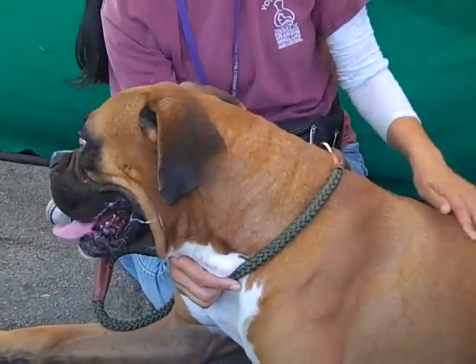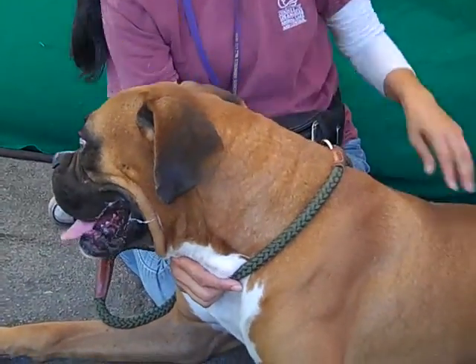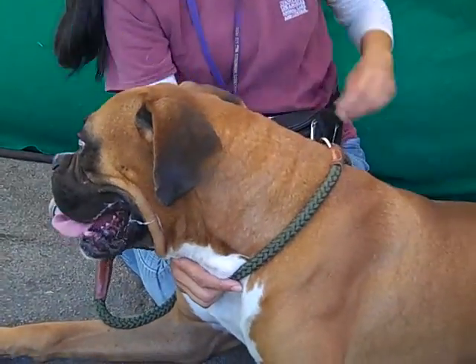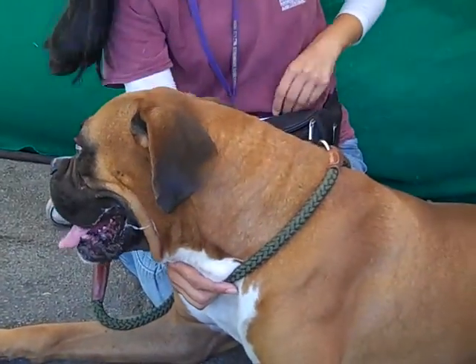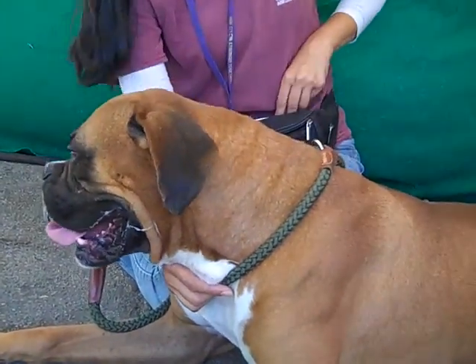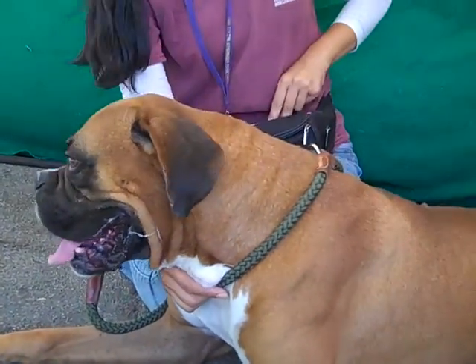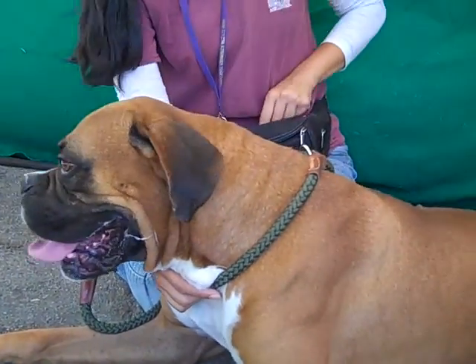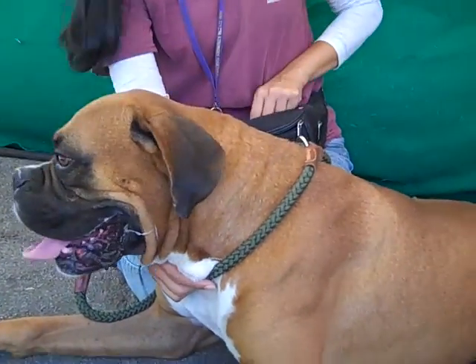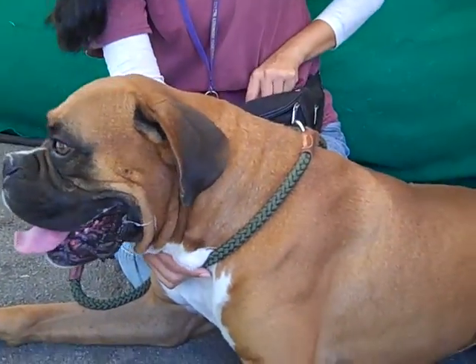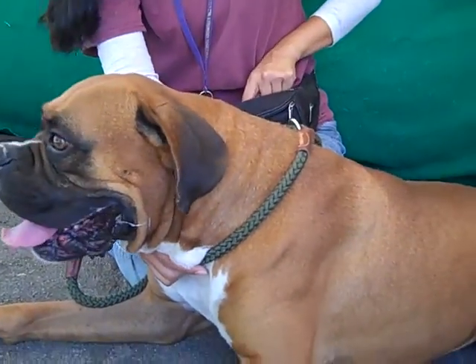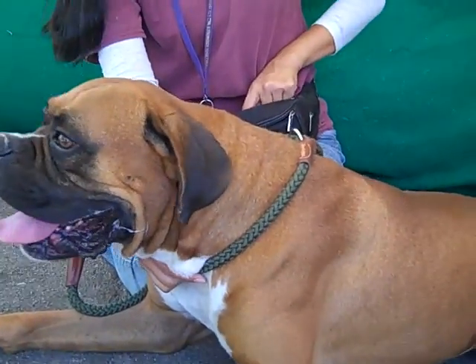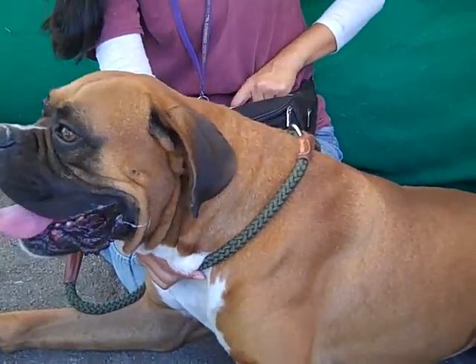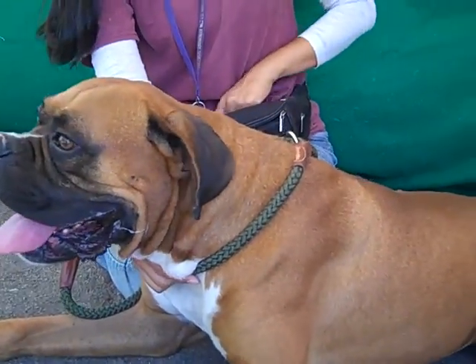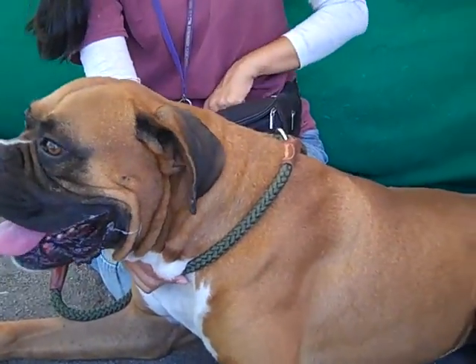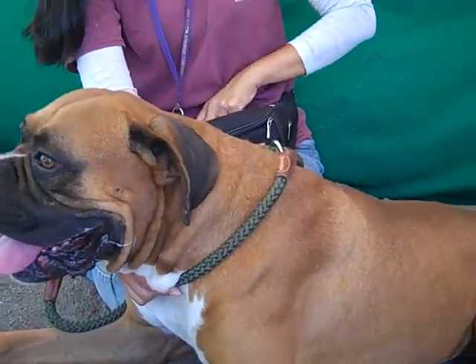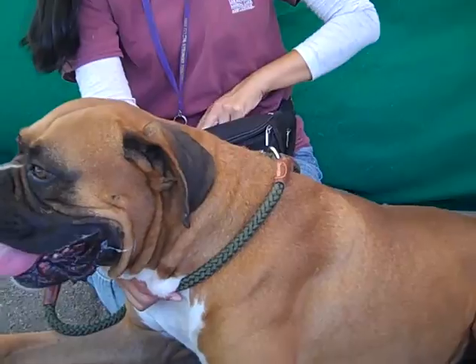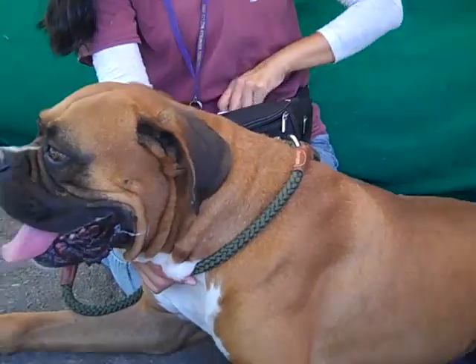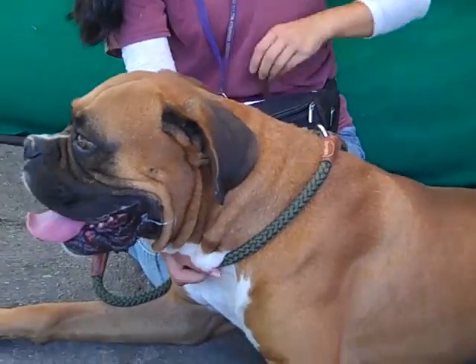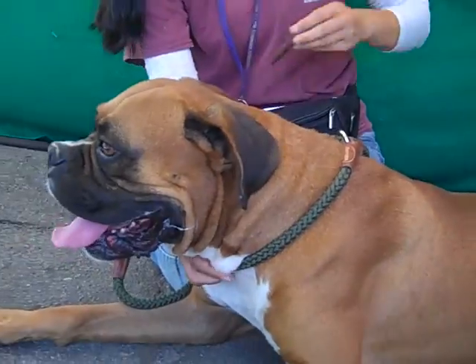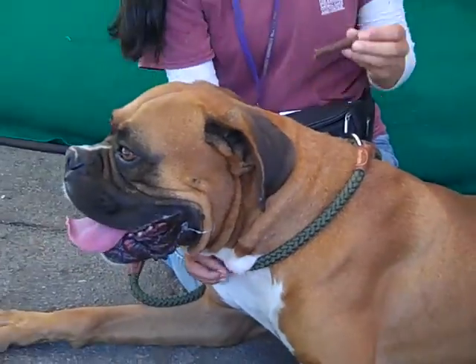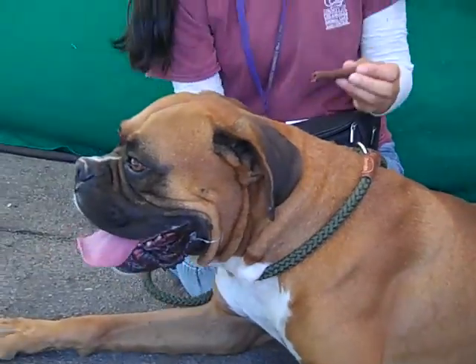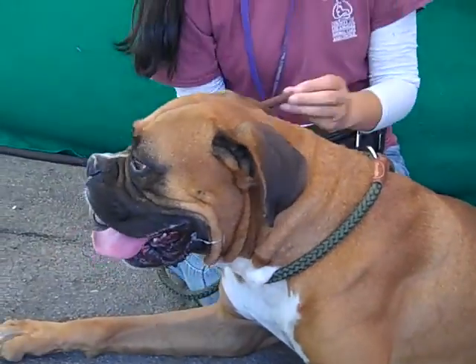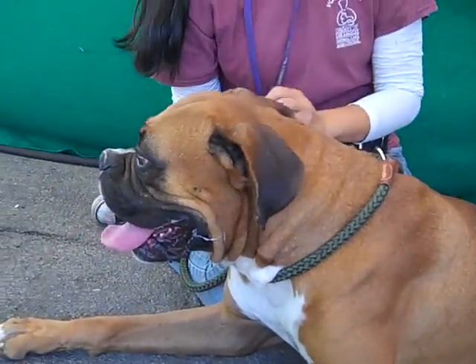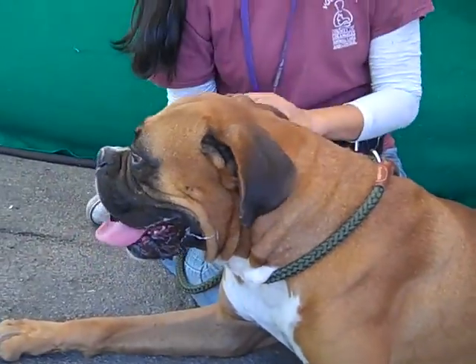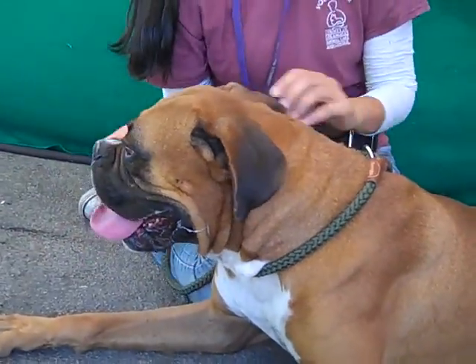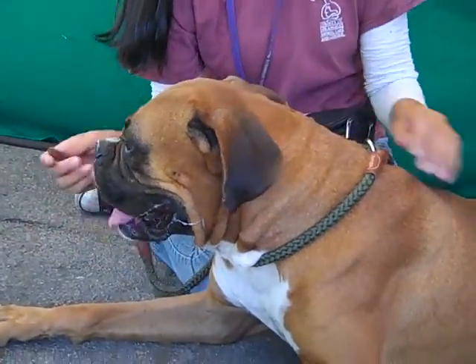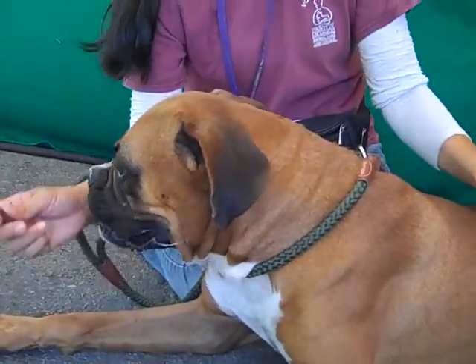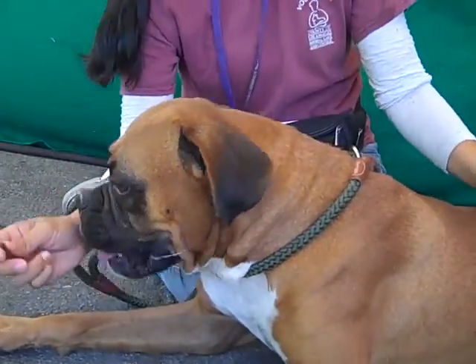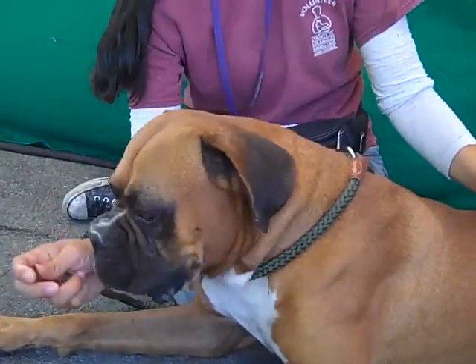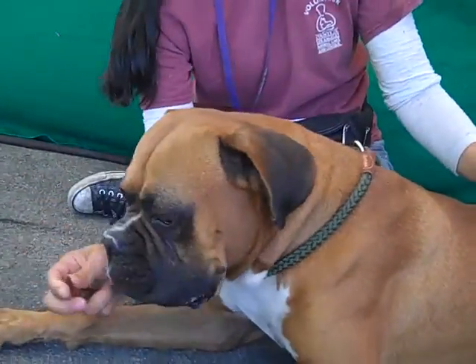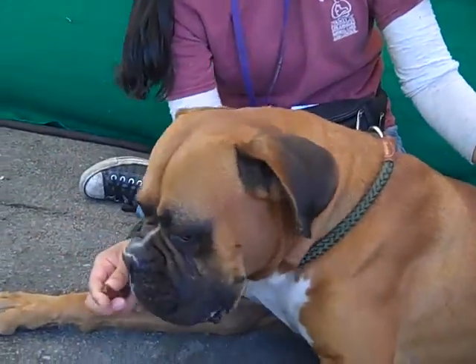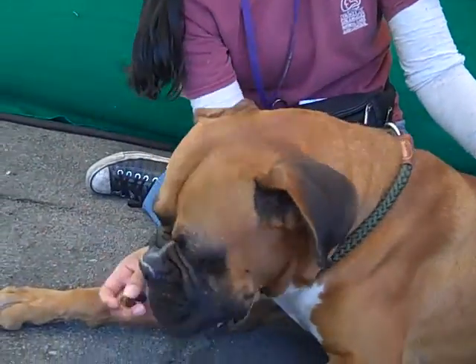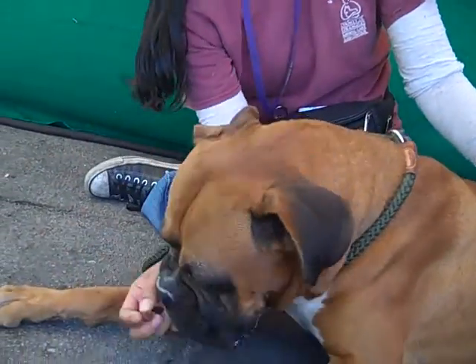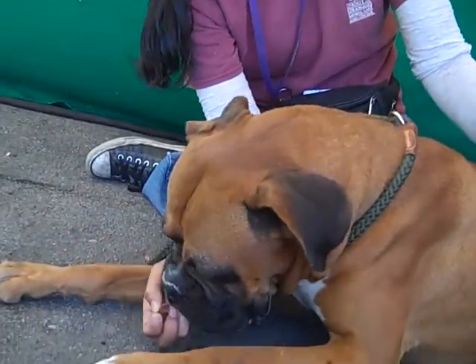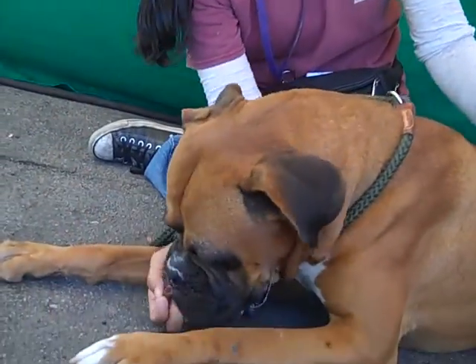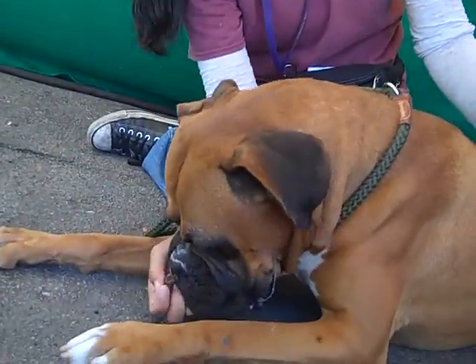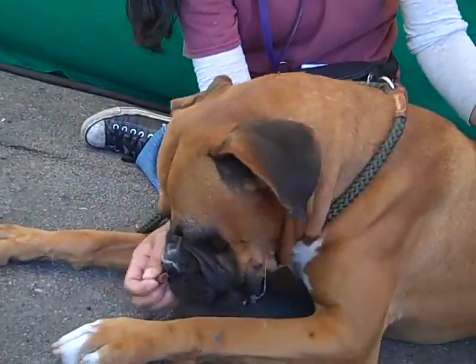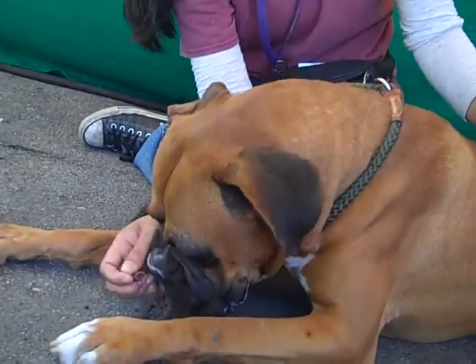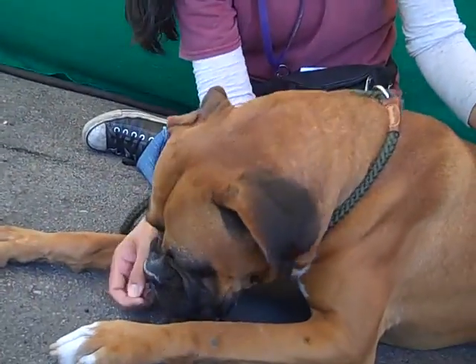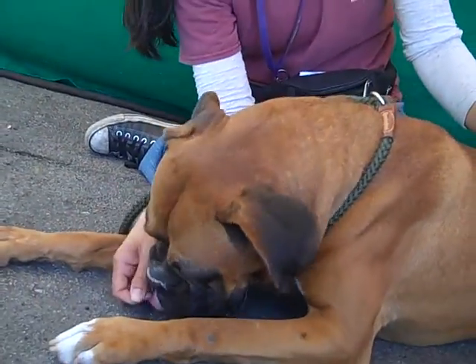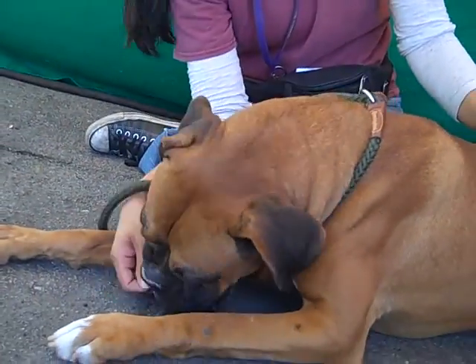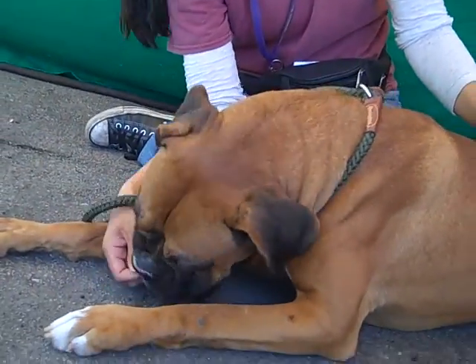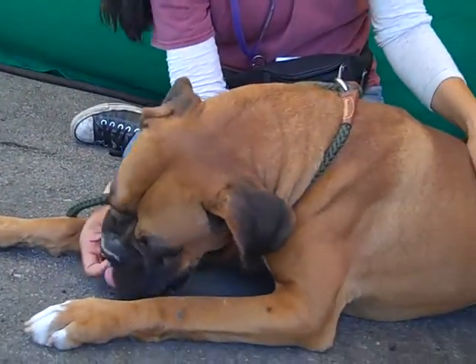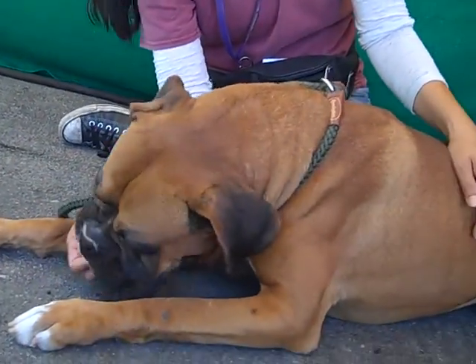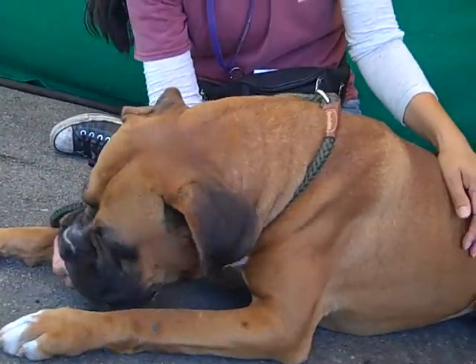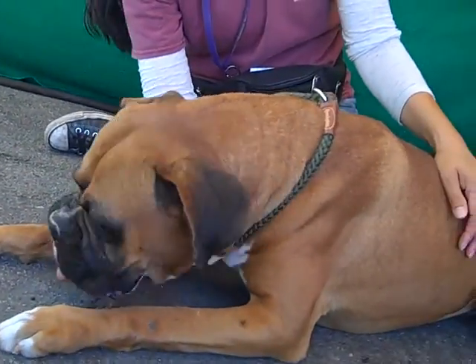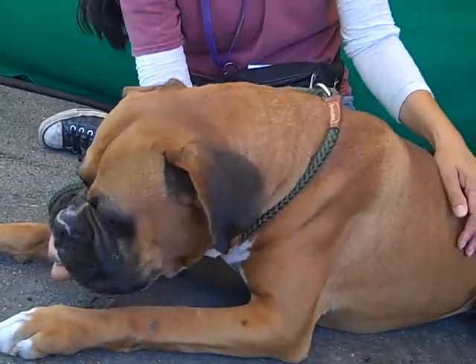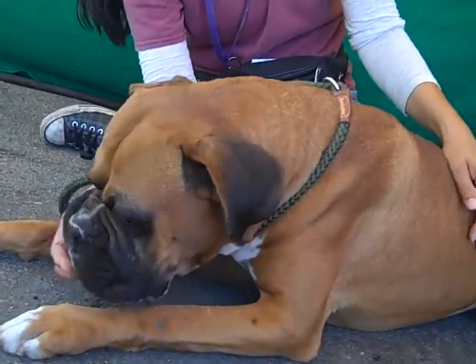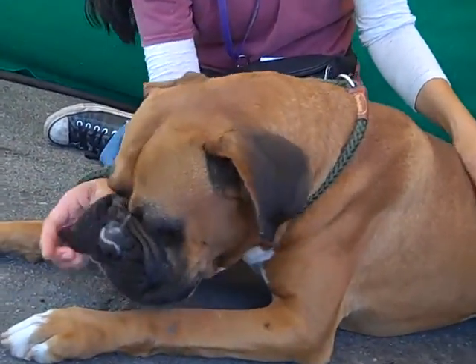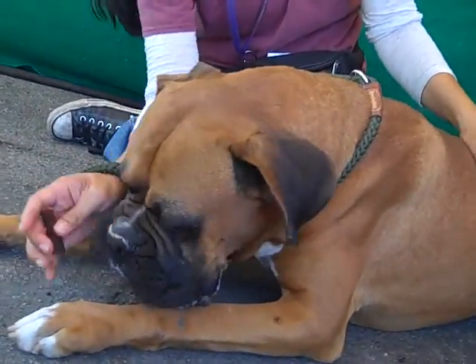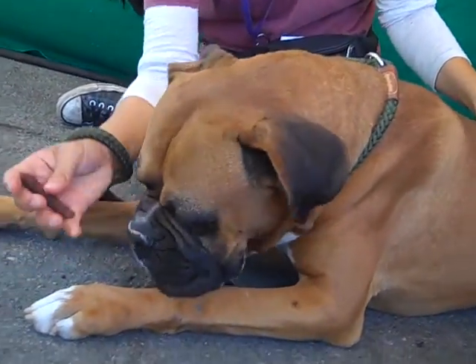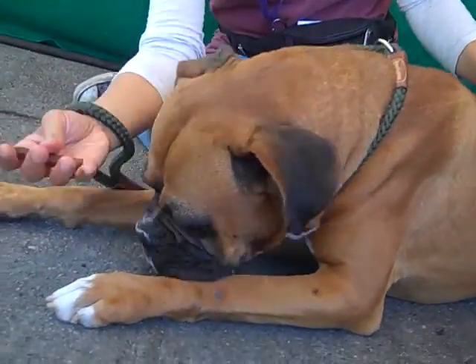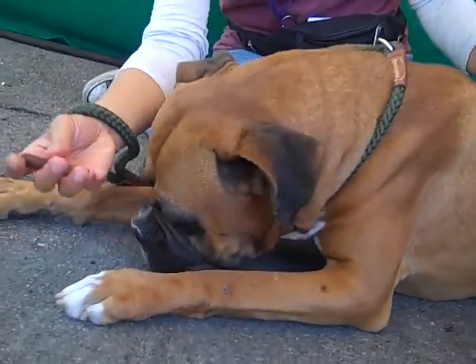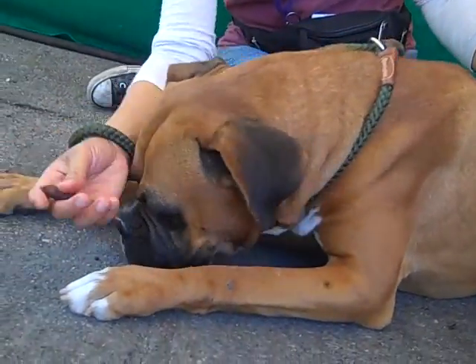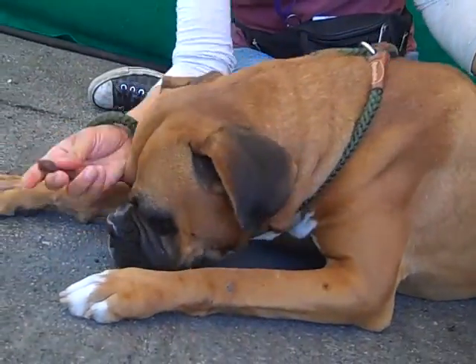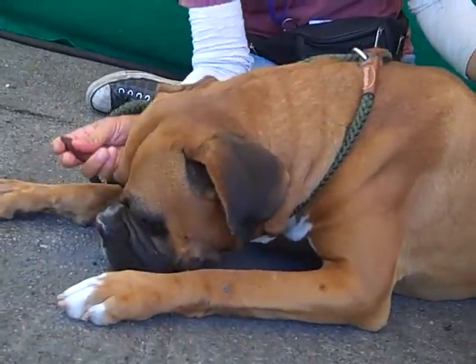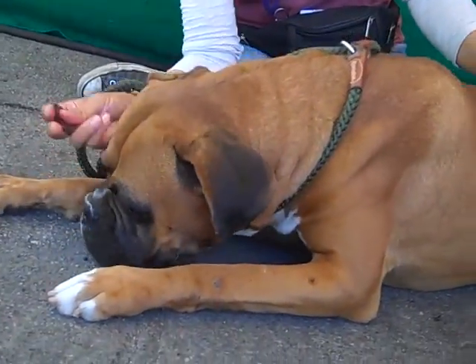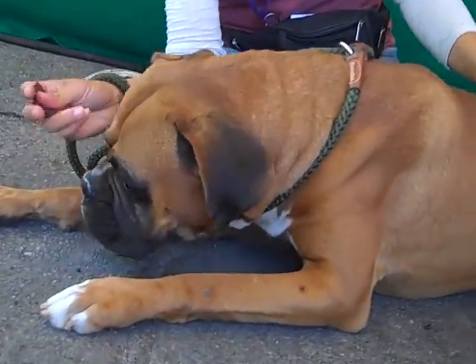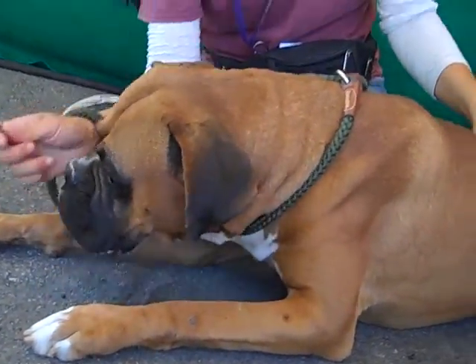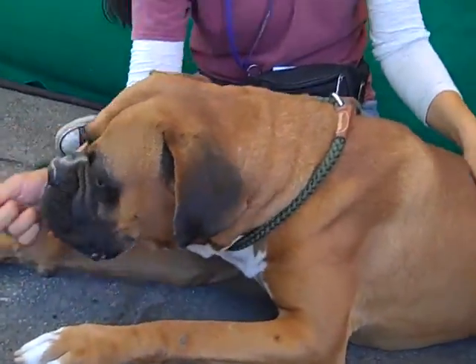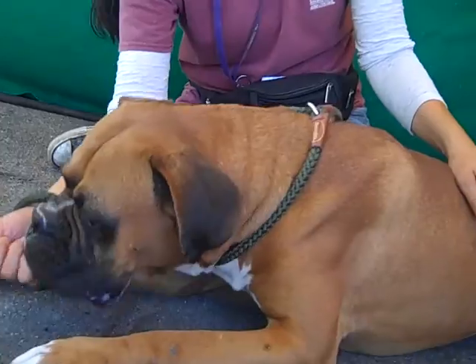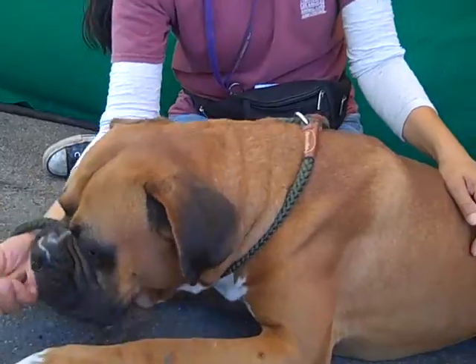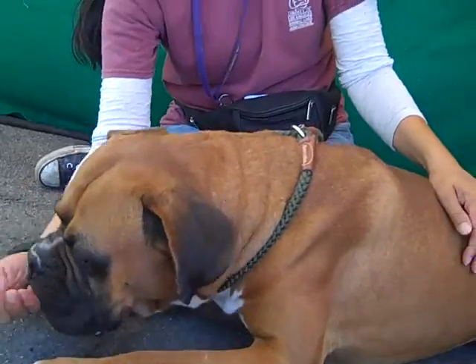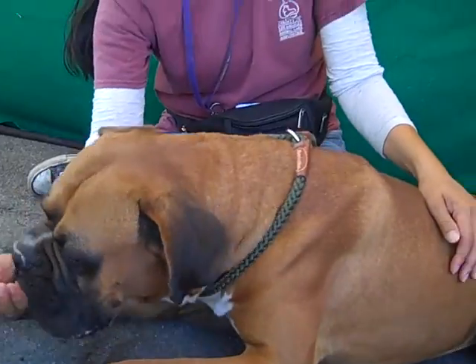We didn't get a reason. He weighs about 64 pounds. He's a big guy, but he is an awesome big guy. Very gentle guy.